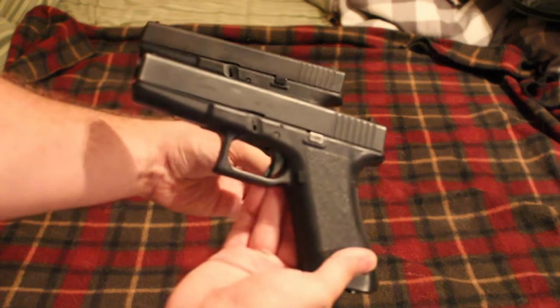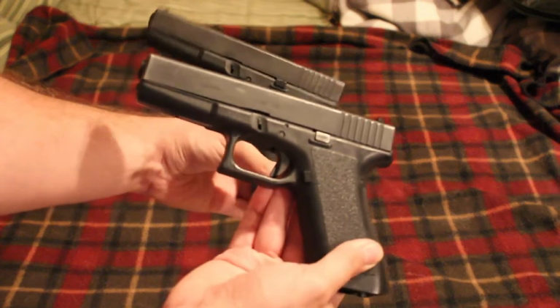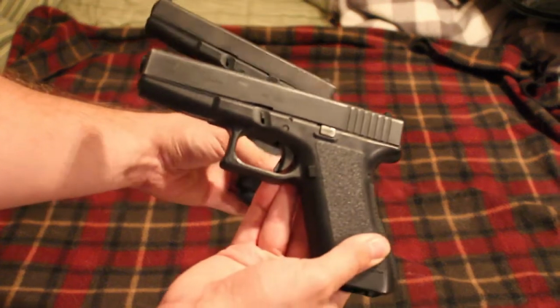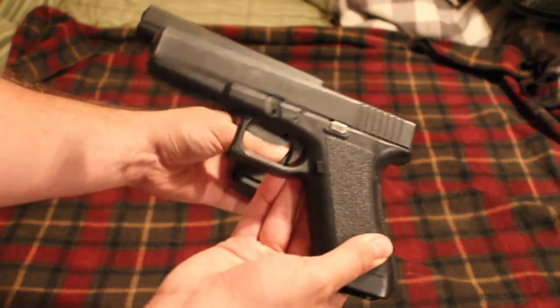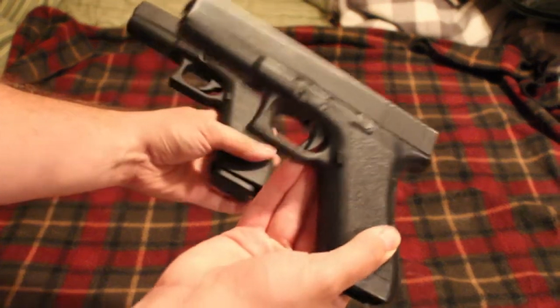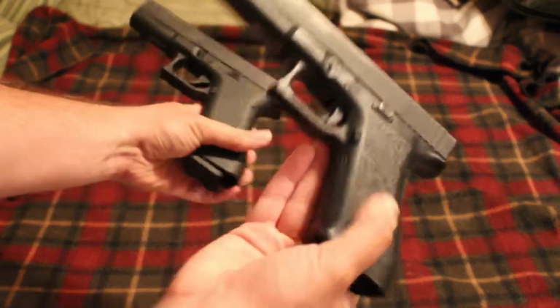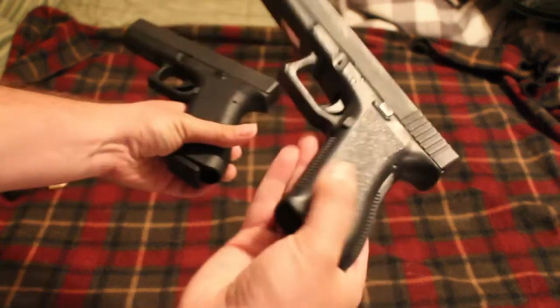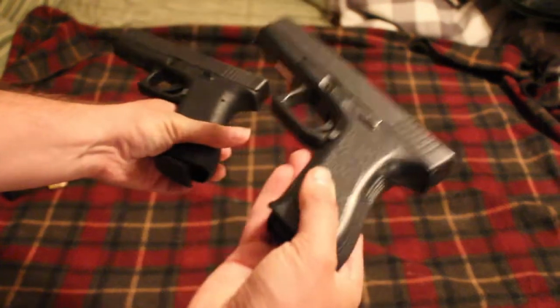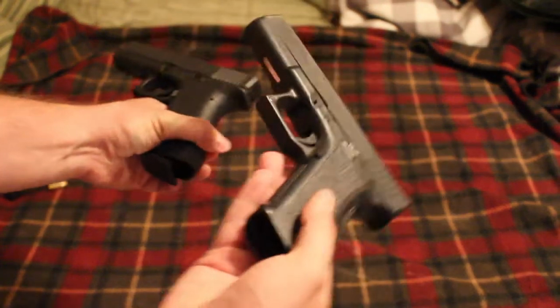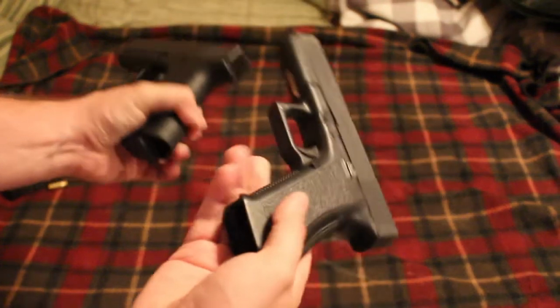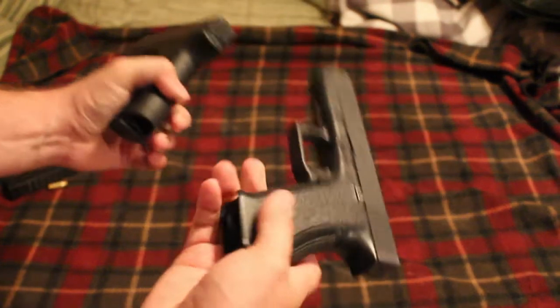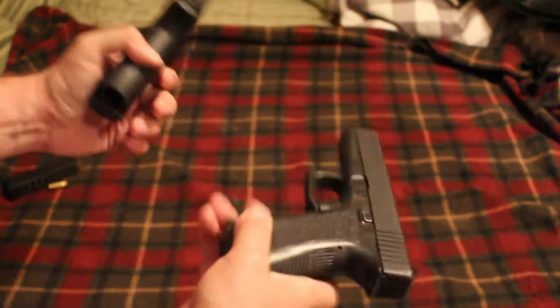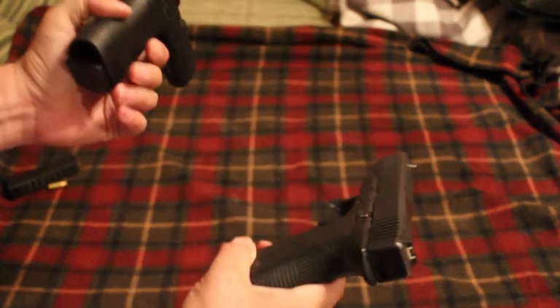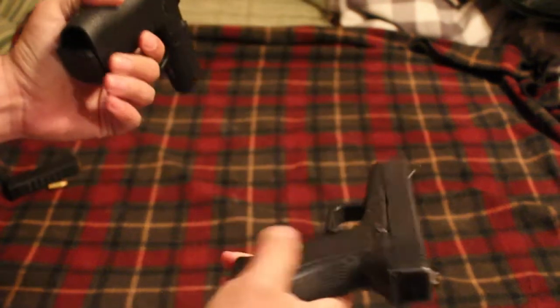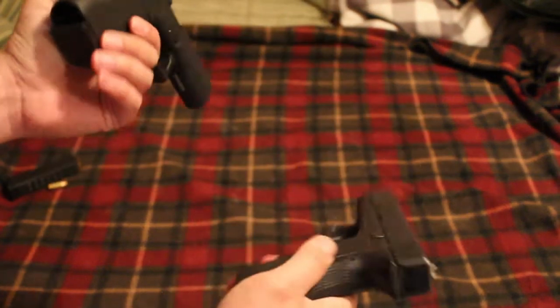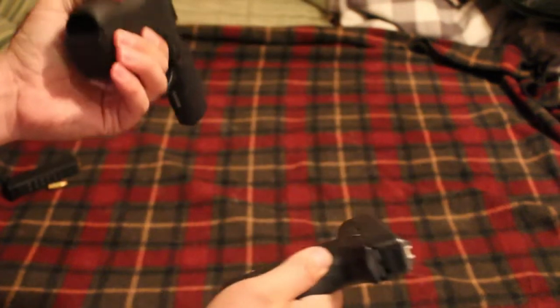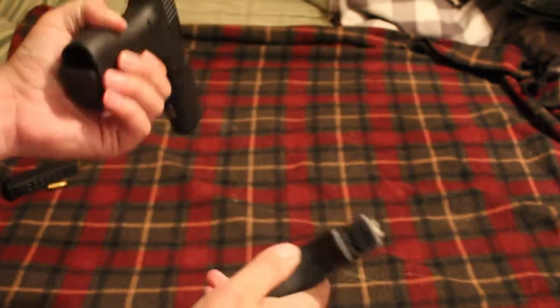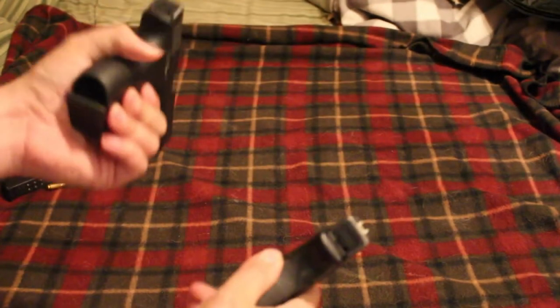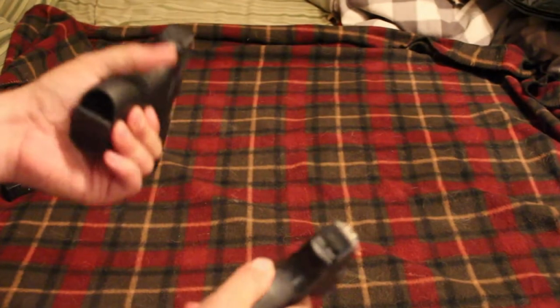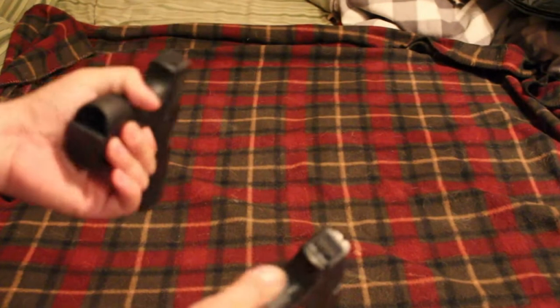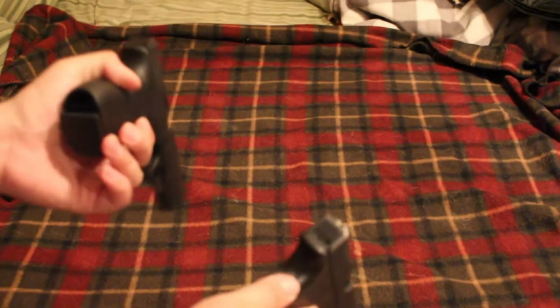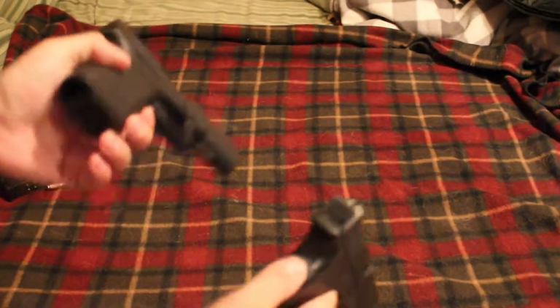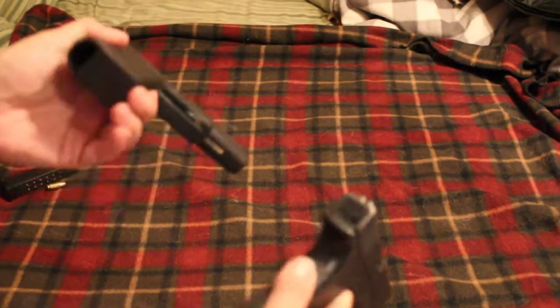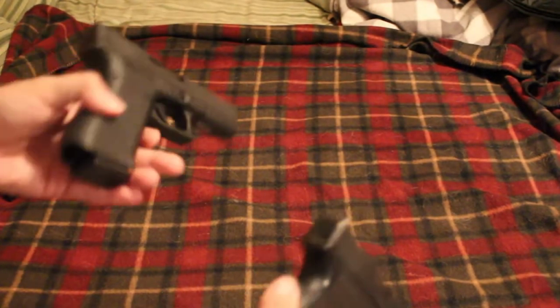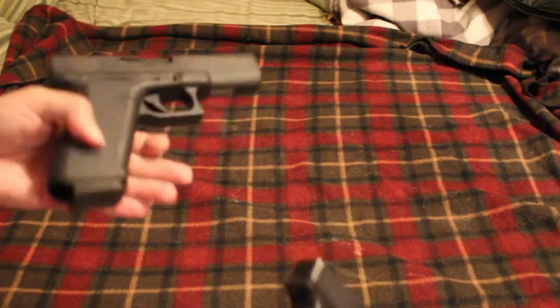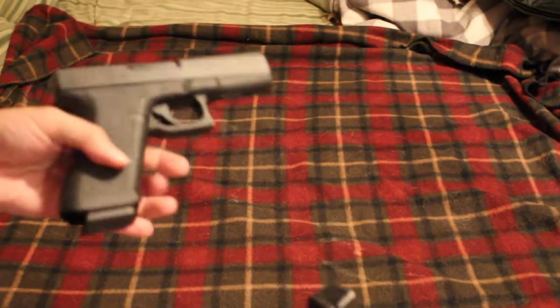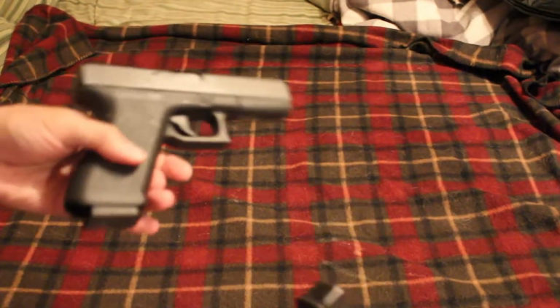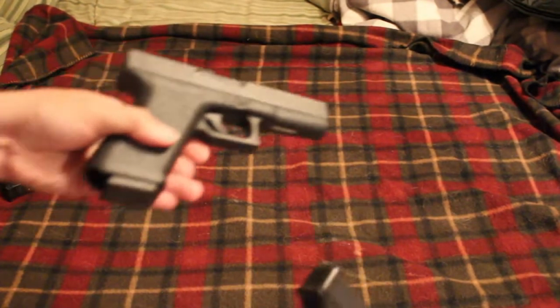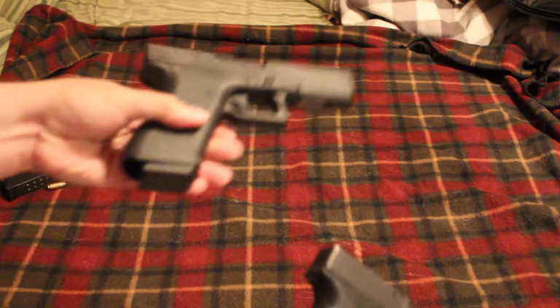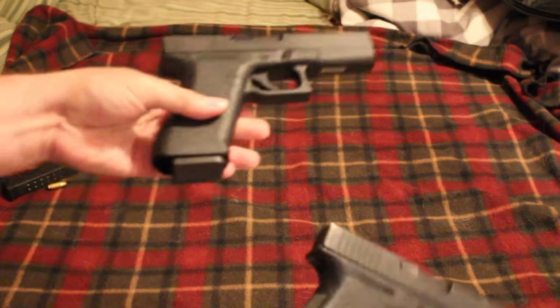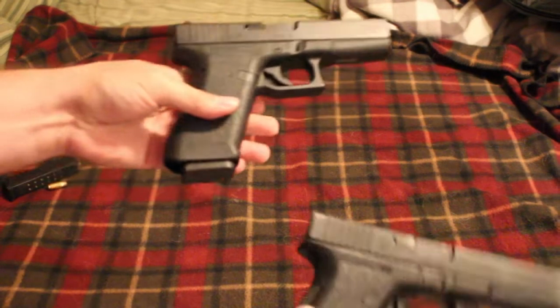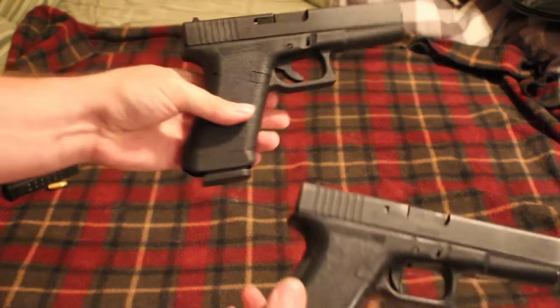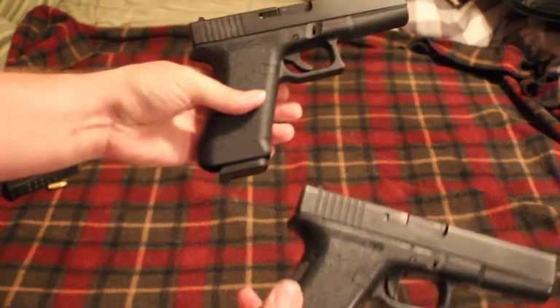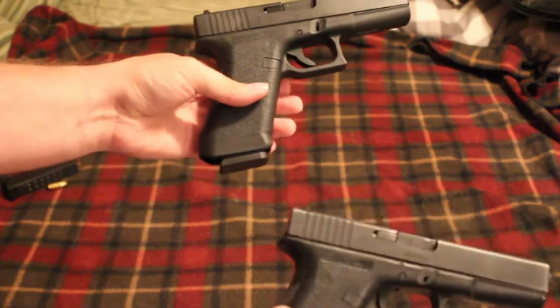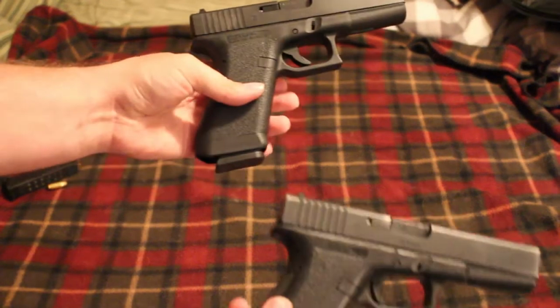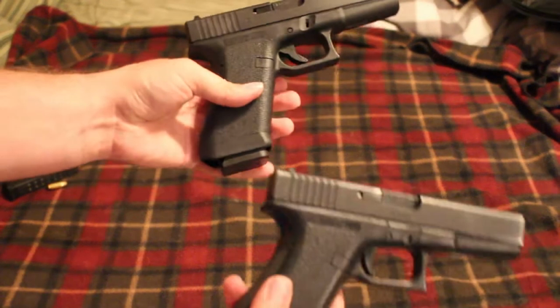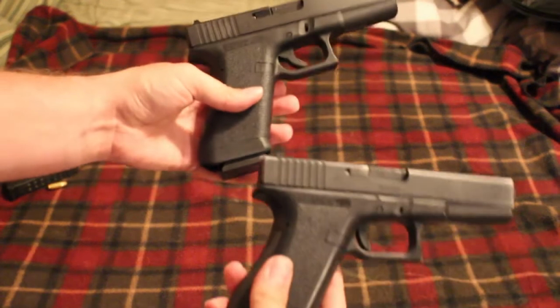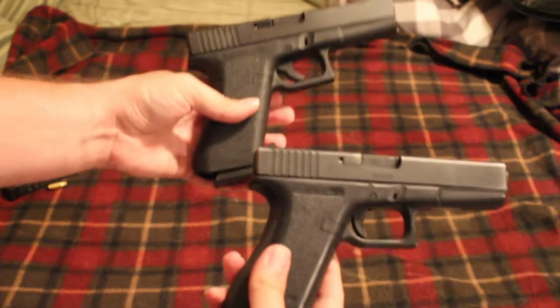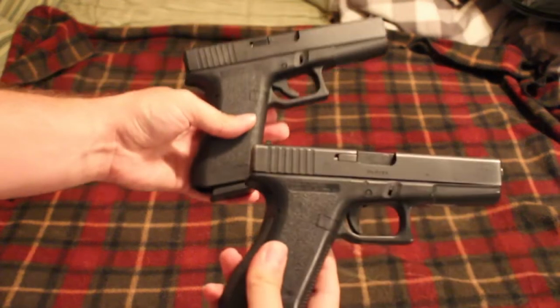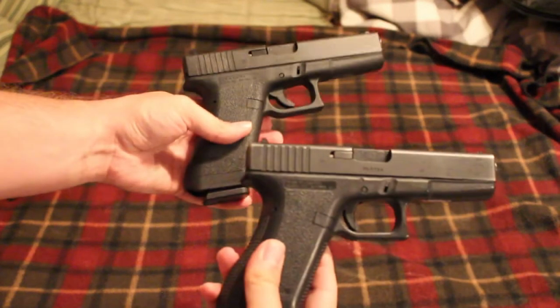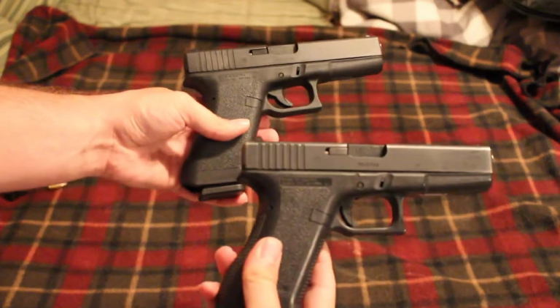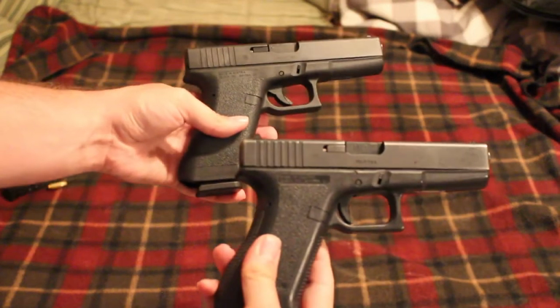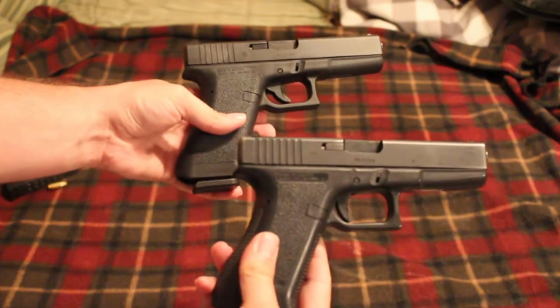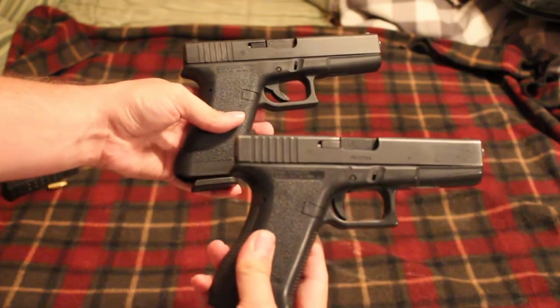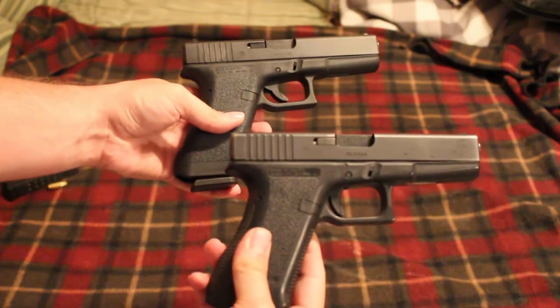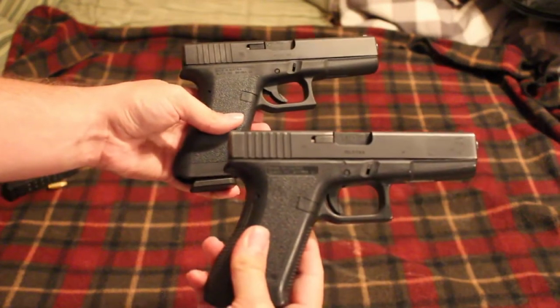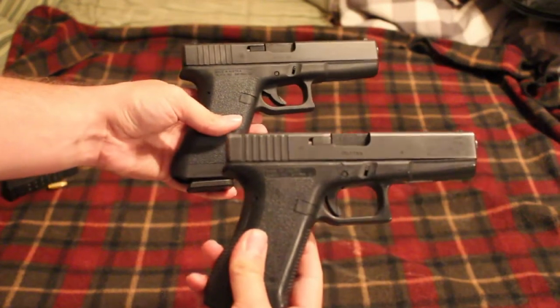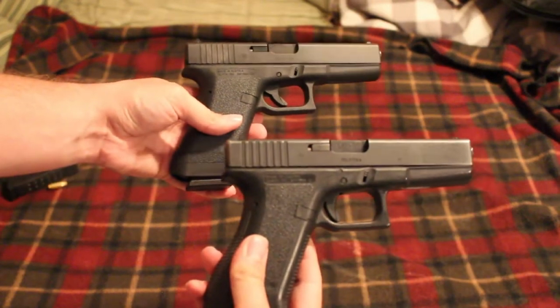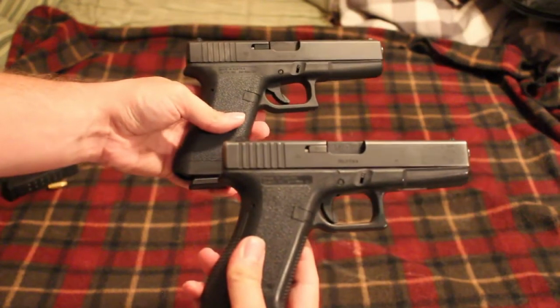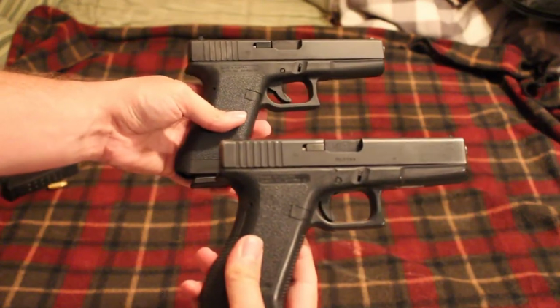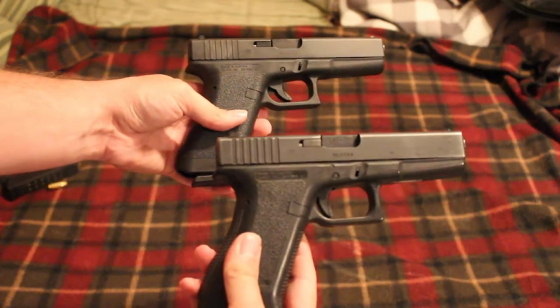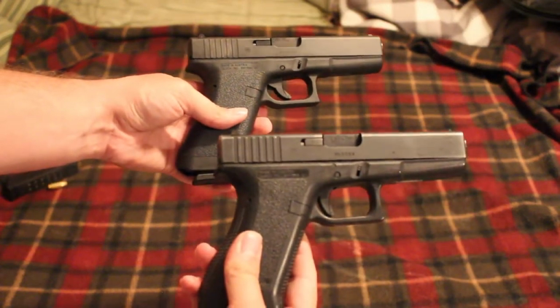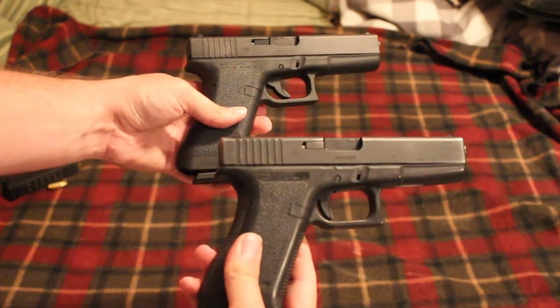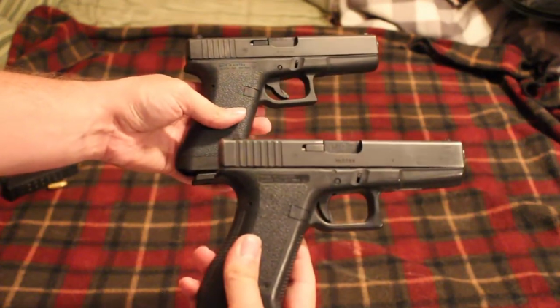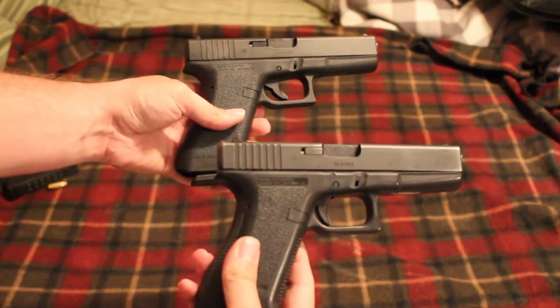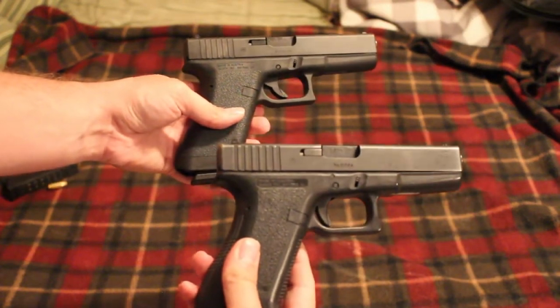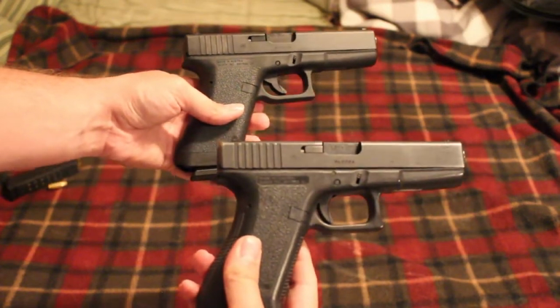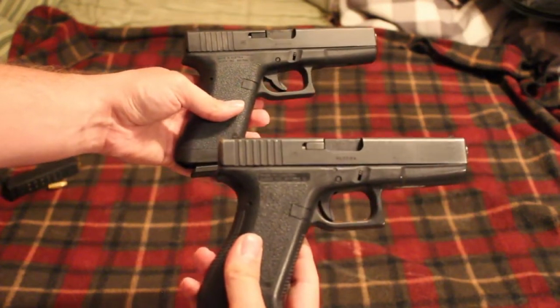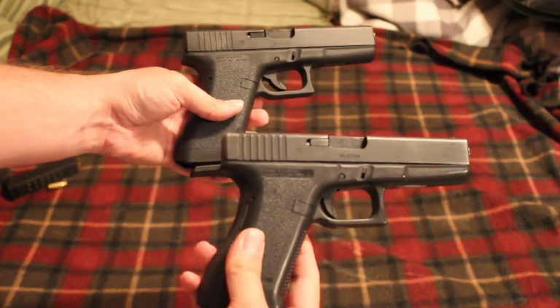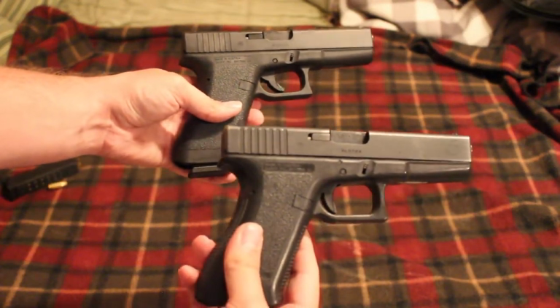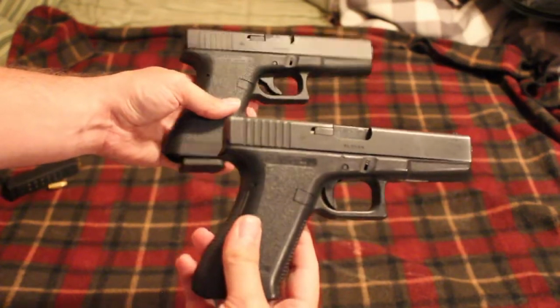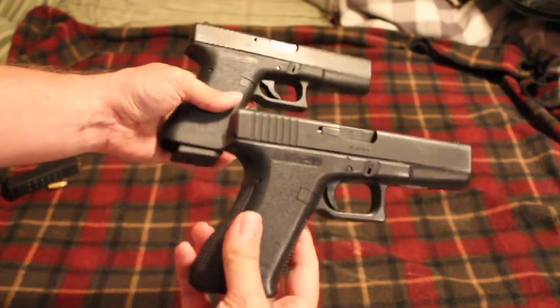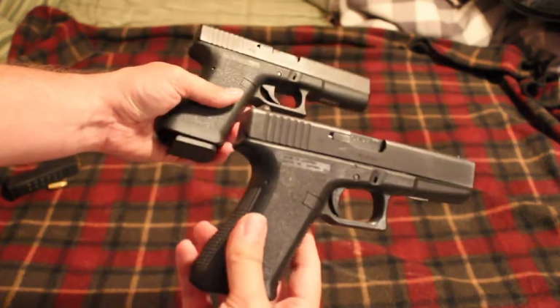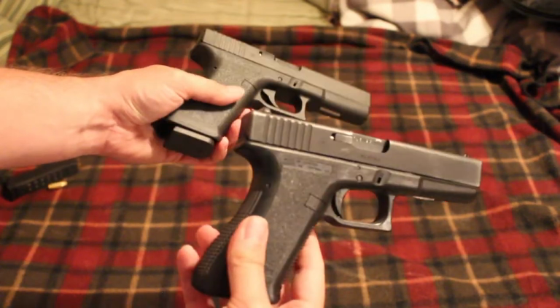Side-by-side with my old second-gen Glock 22, as you can see there are quite a few differences. I'll go through those in a different video.